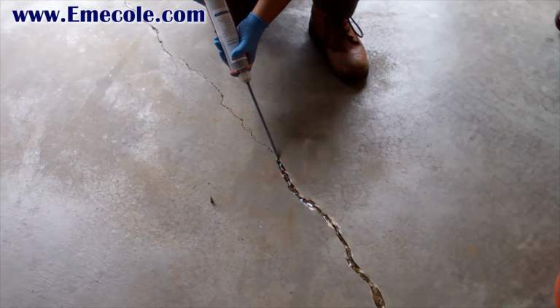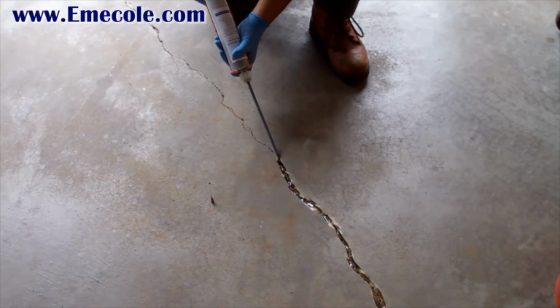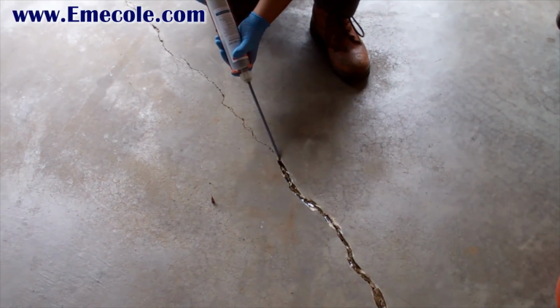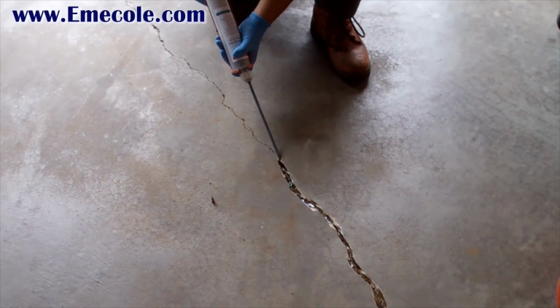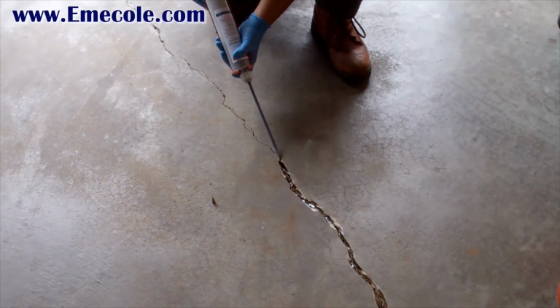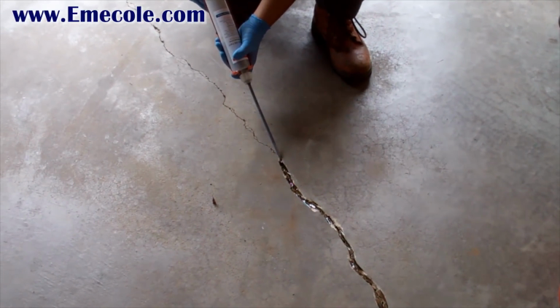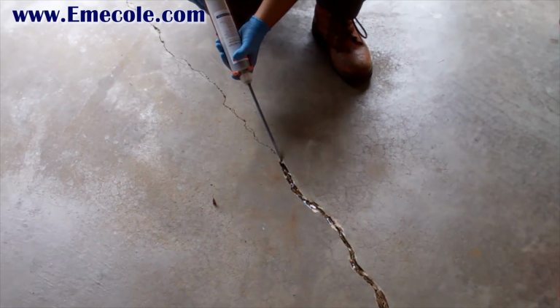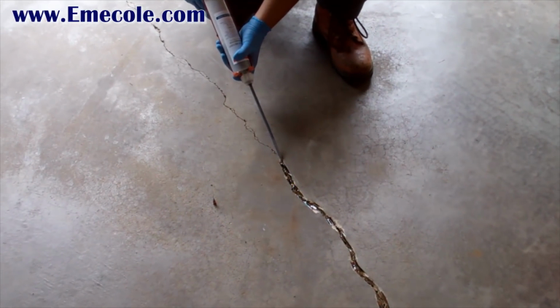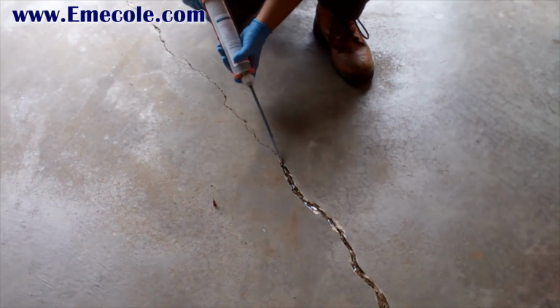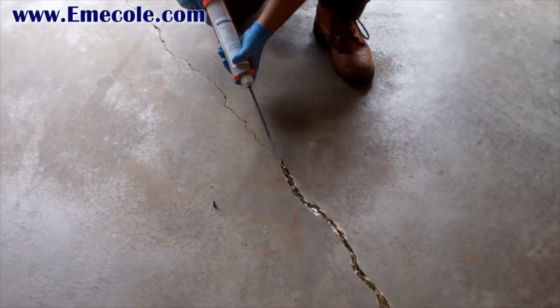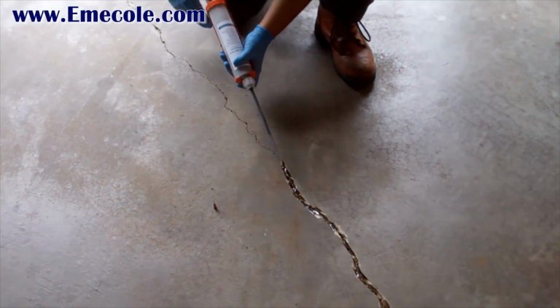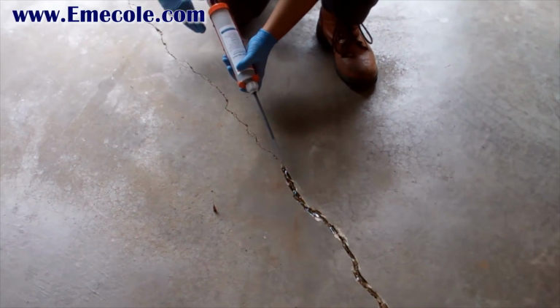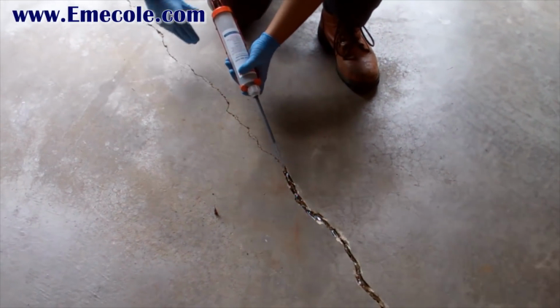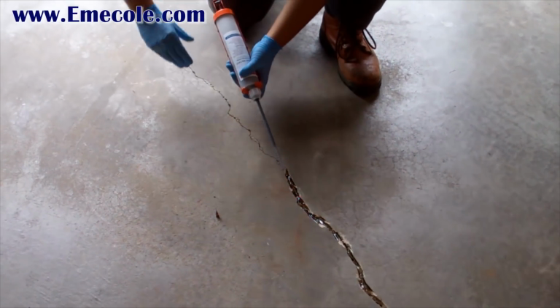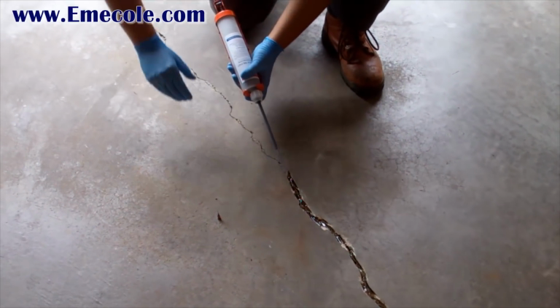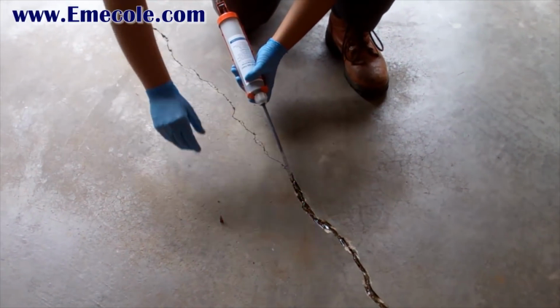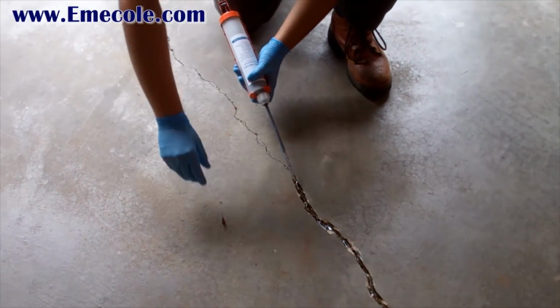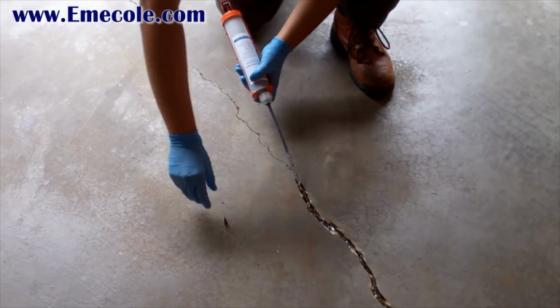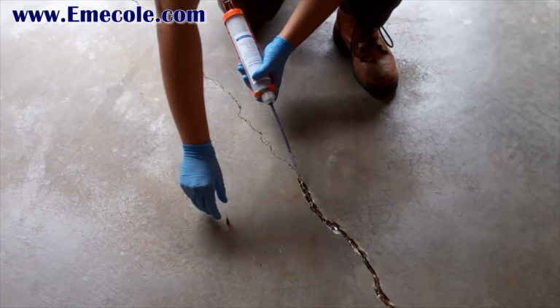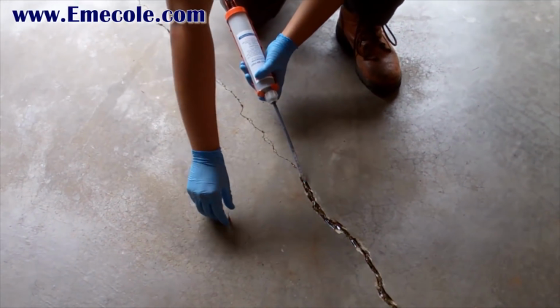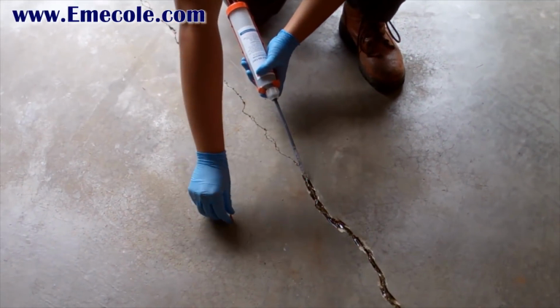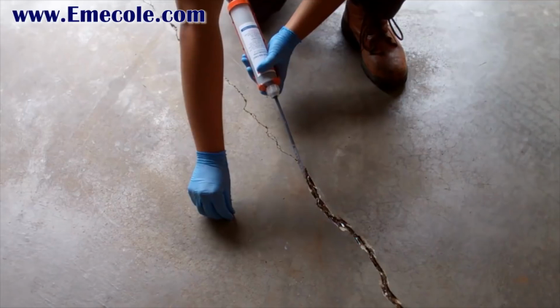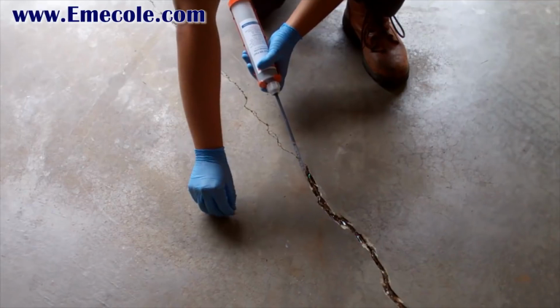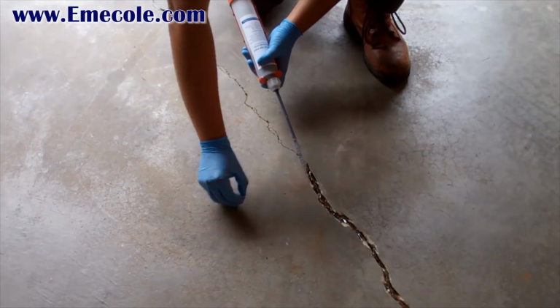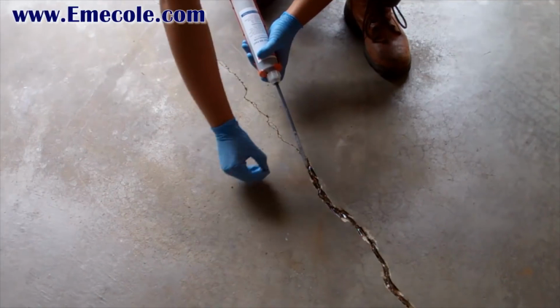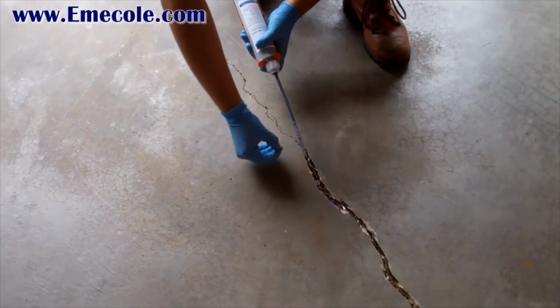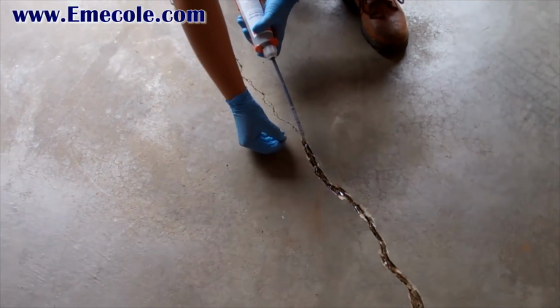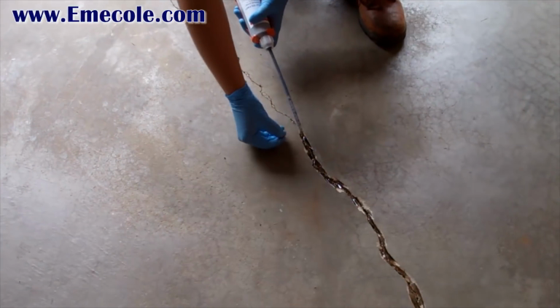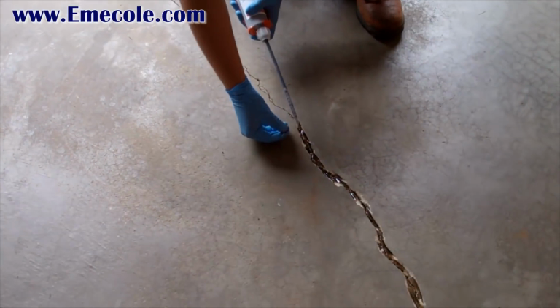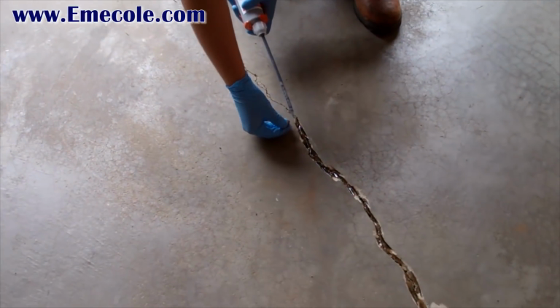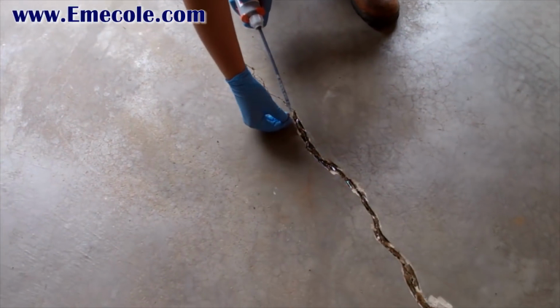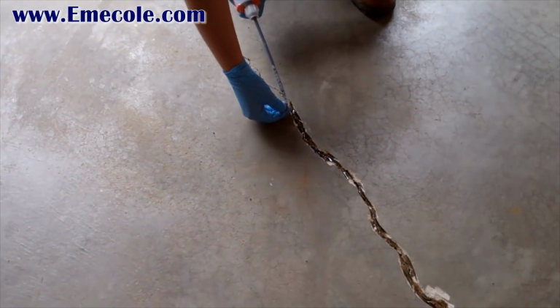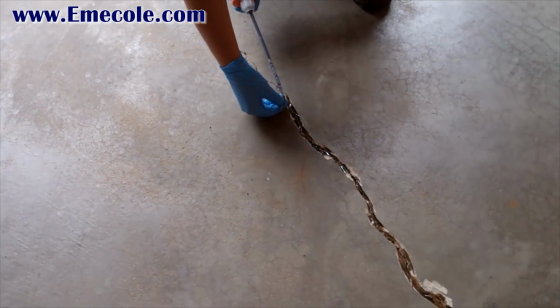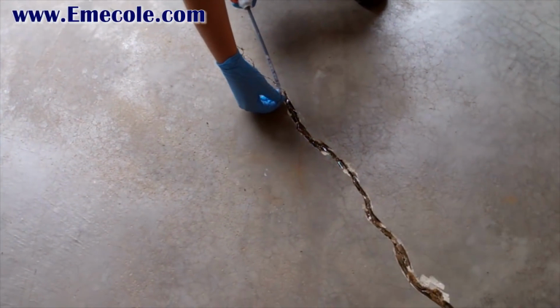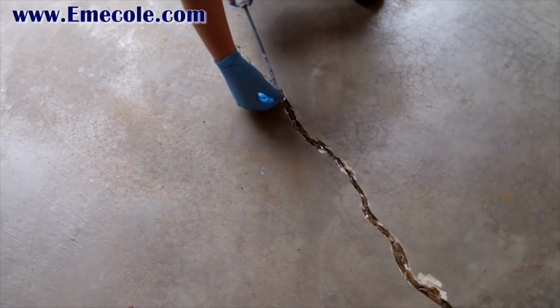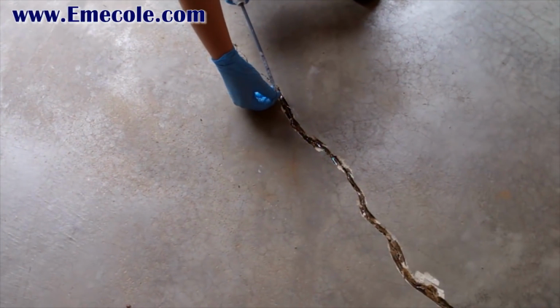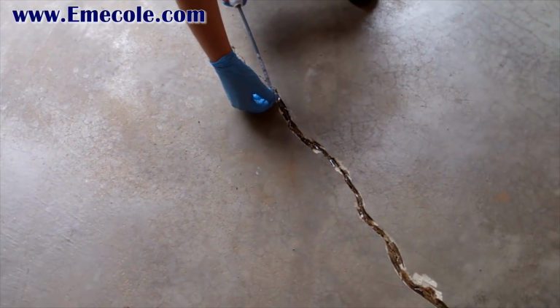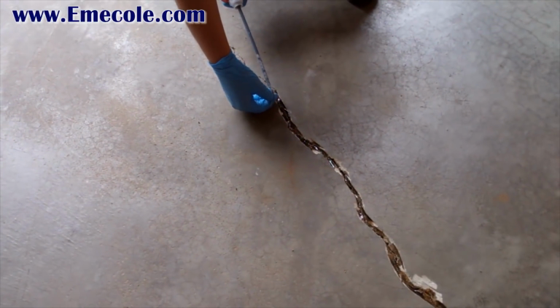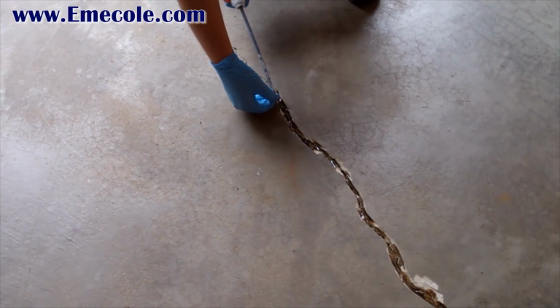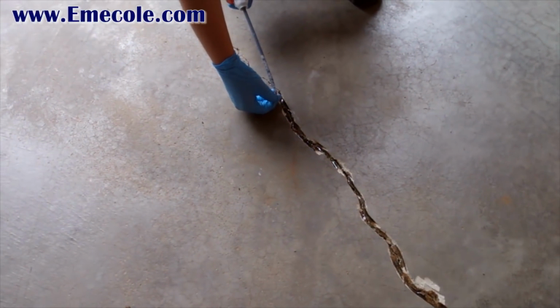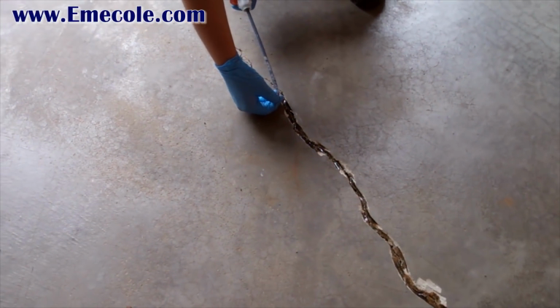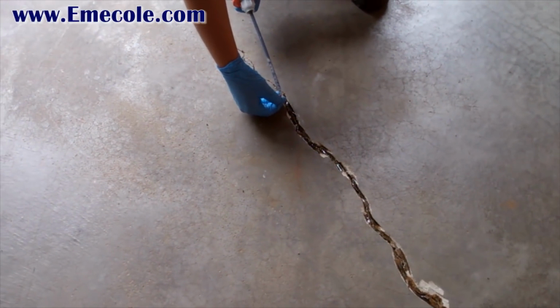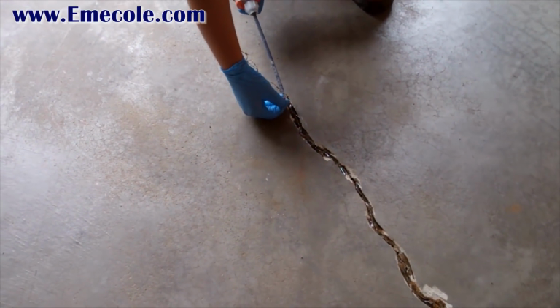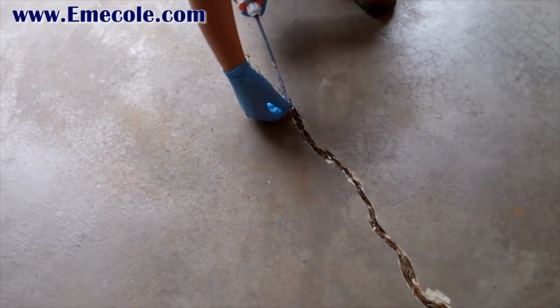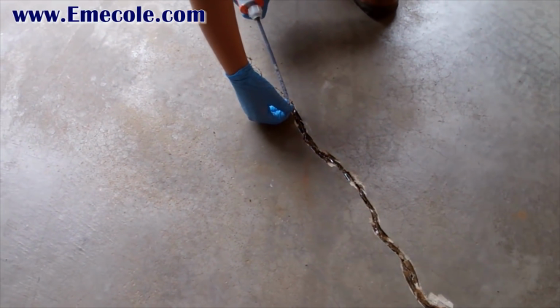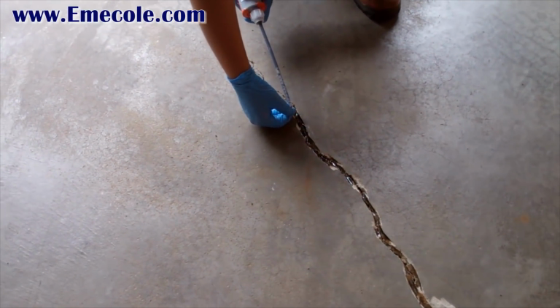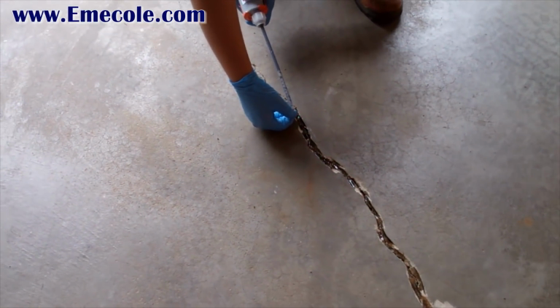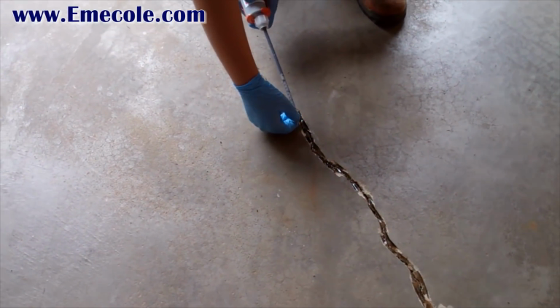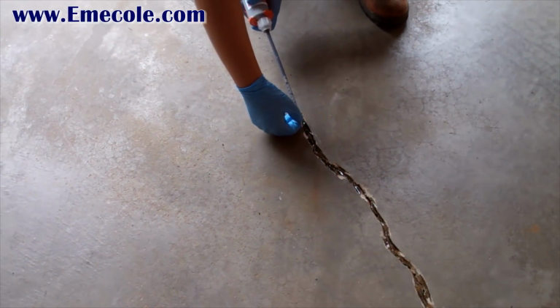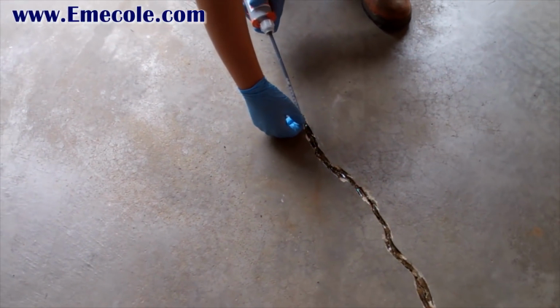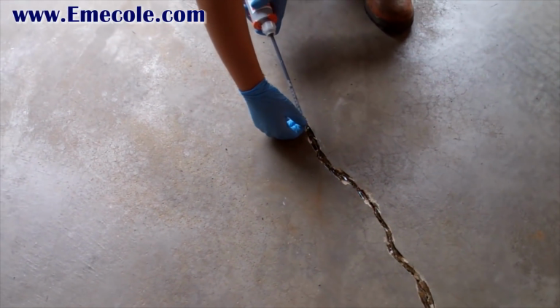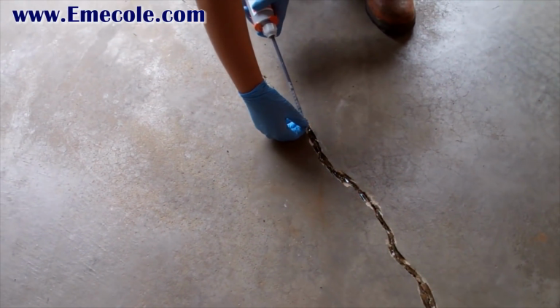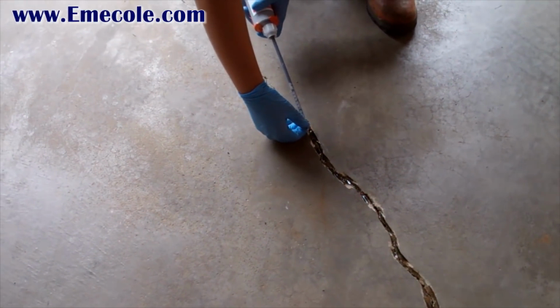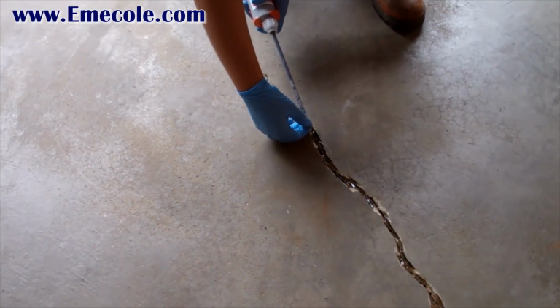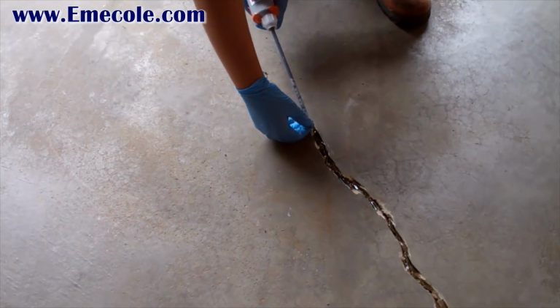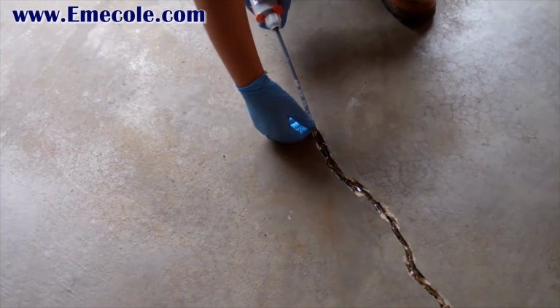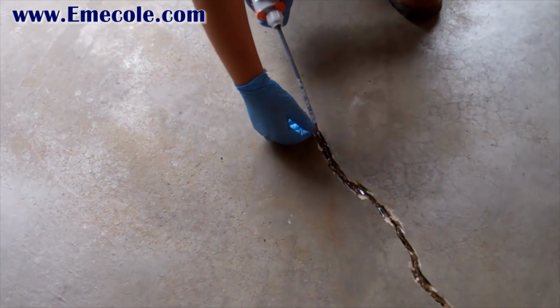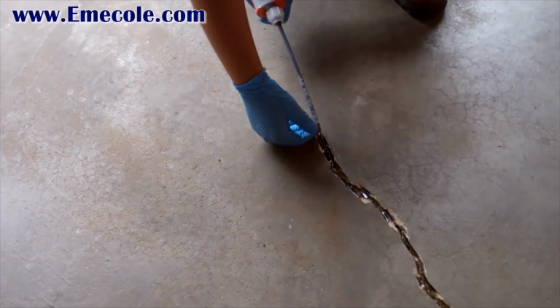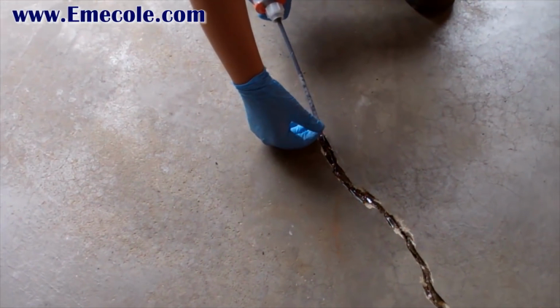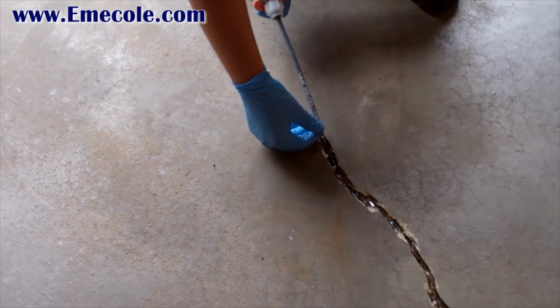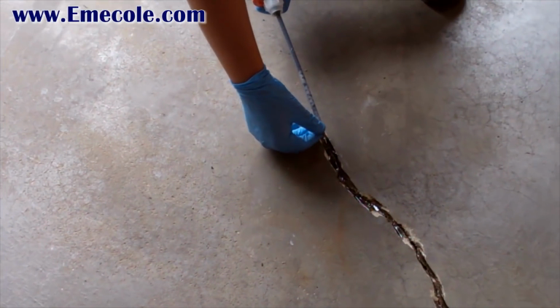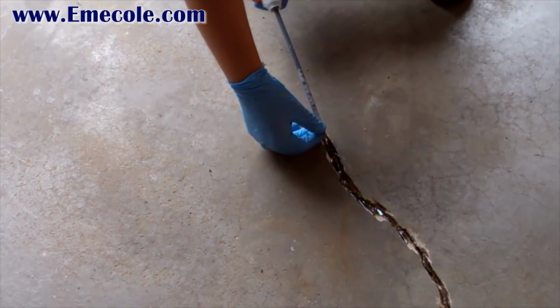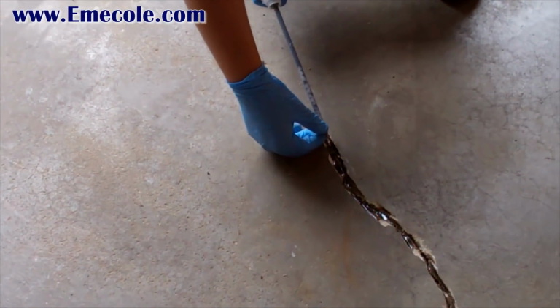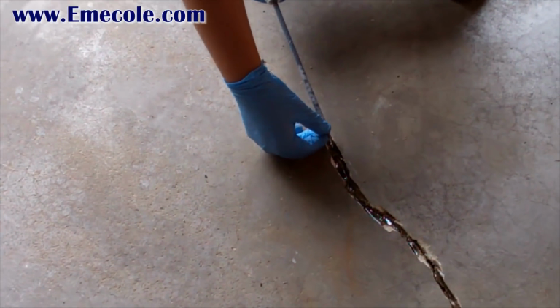You can use the supplied needle tips for hairline areas of the crack that were not chased. The needle tips simply press on to the mixer.